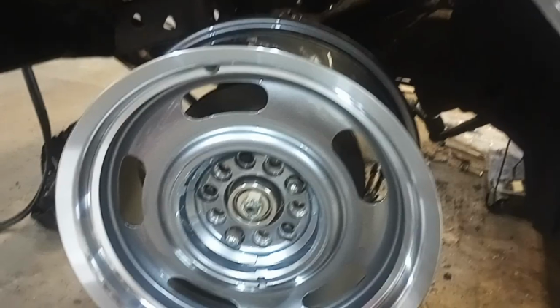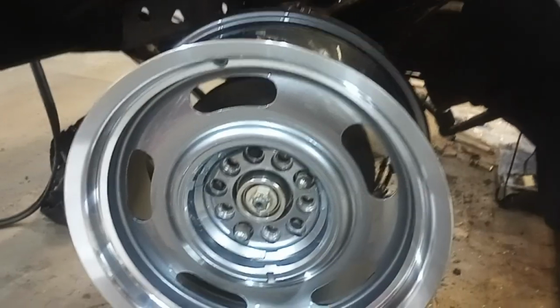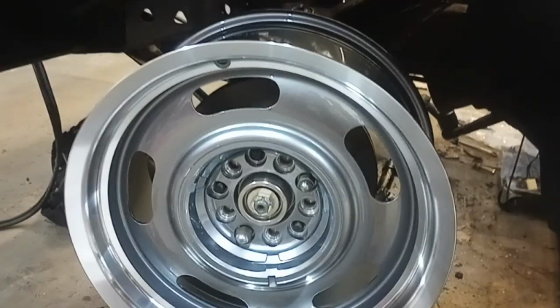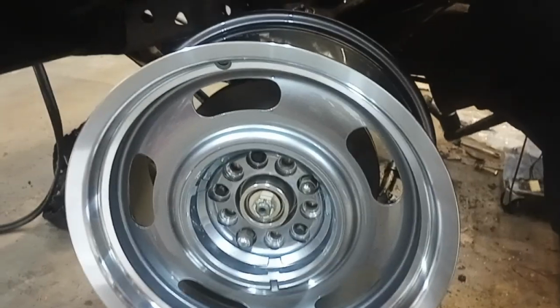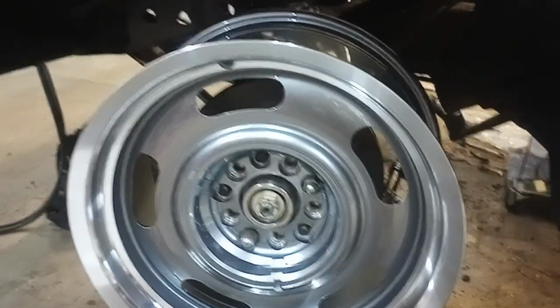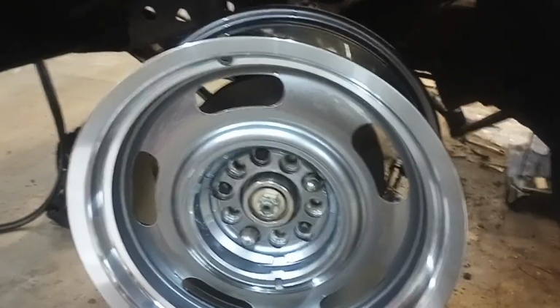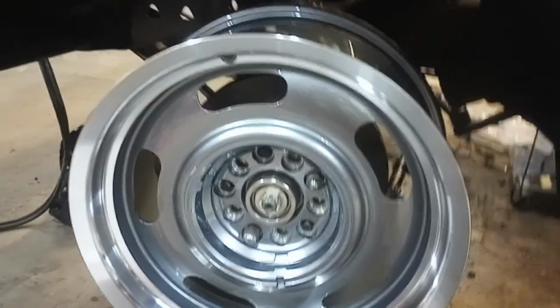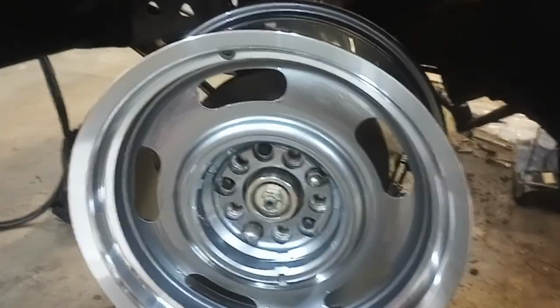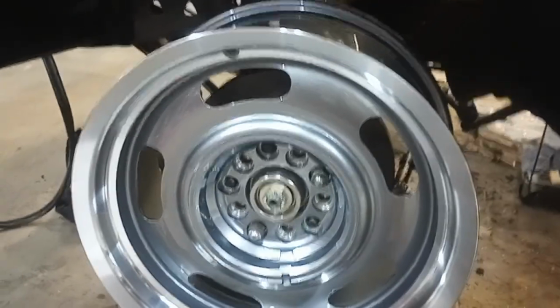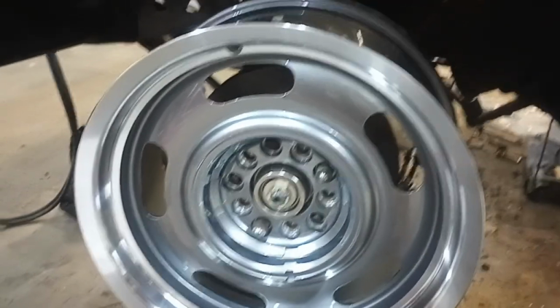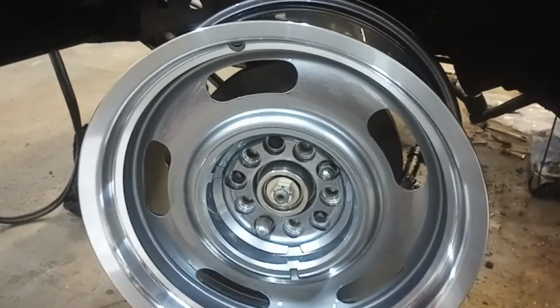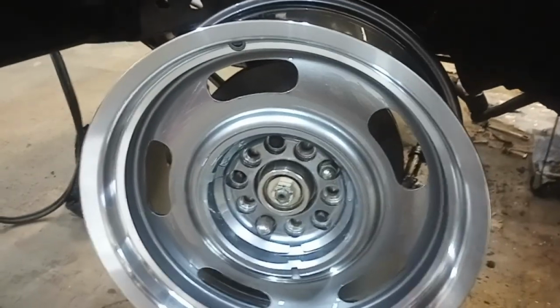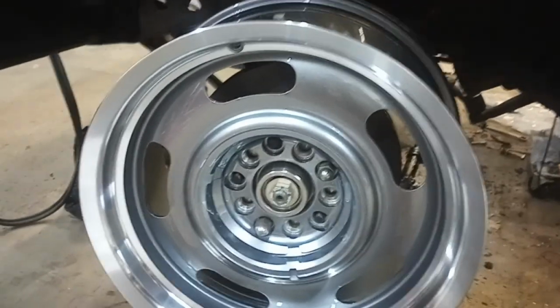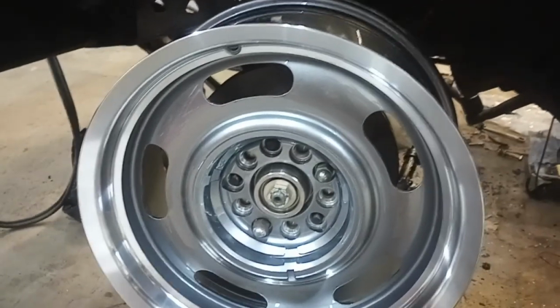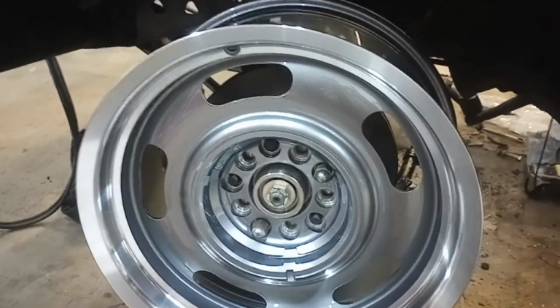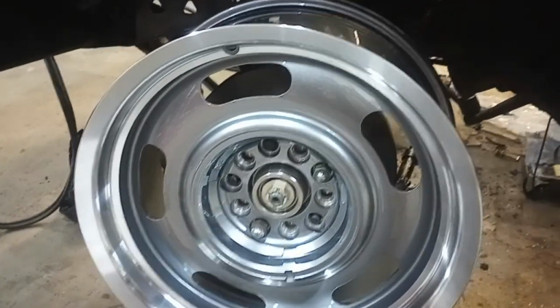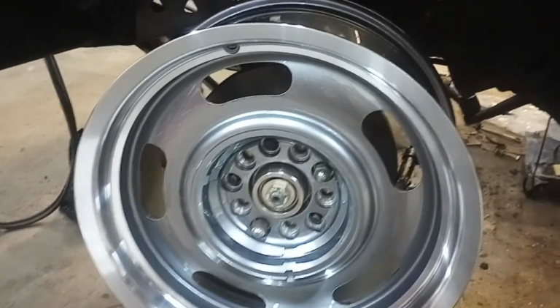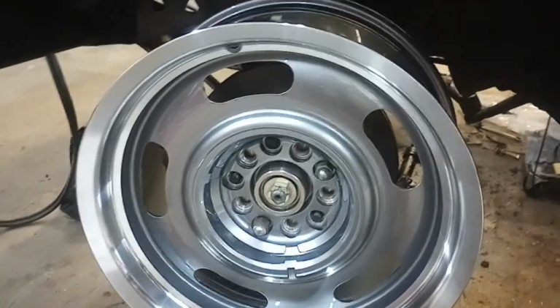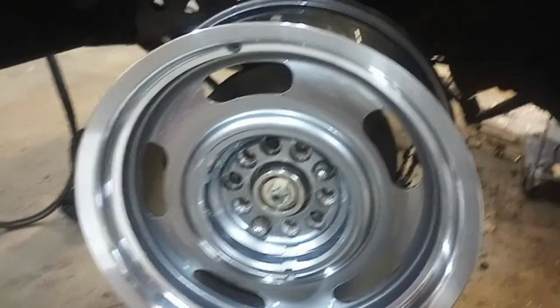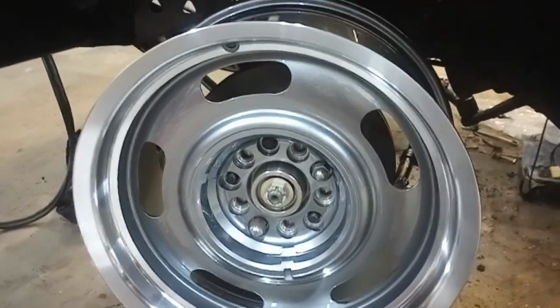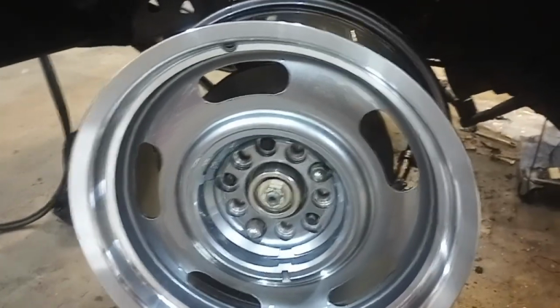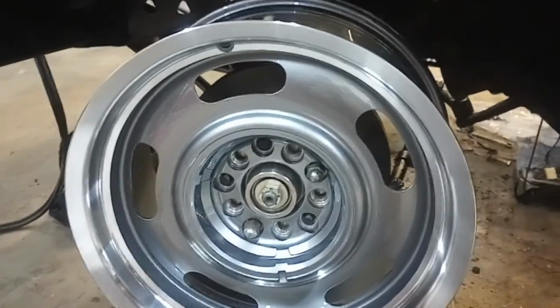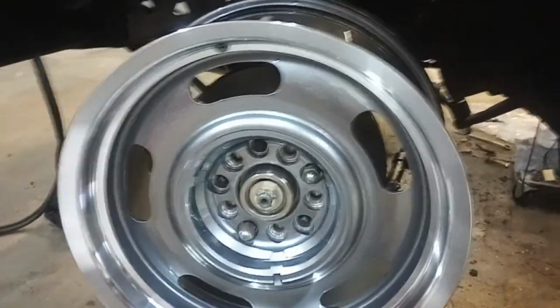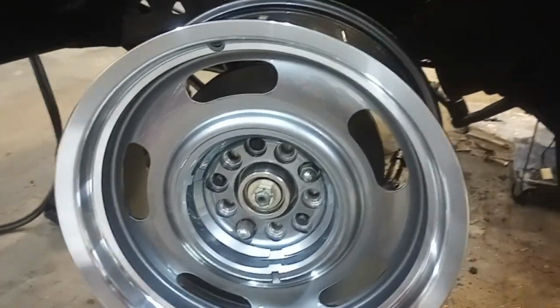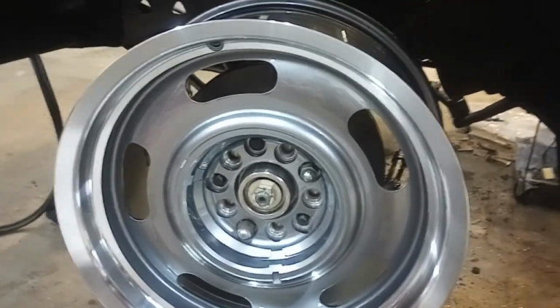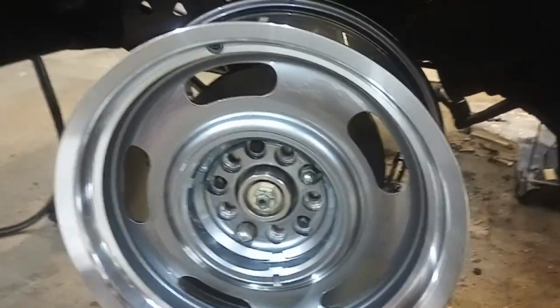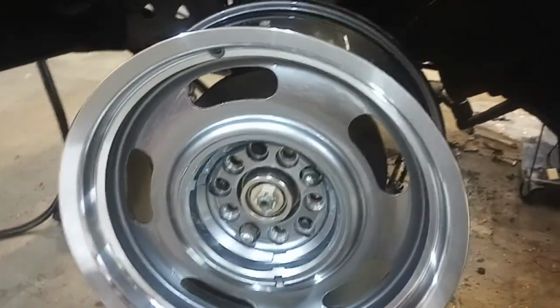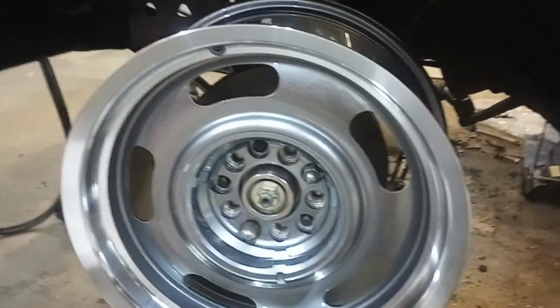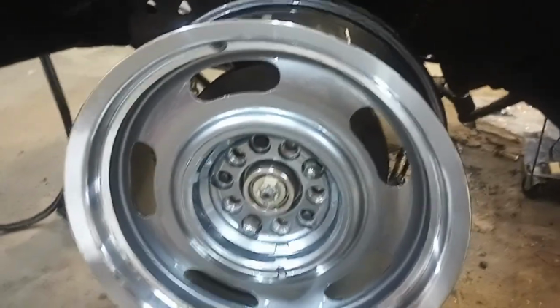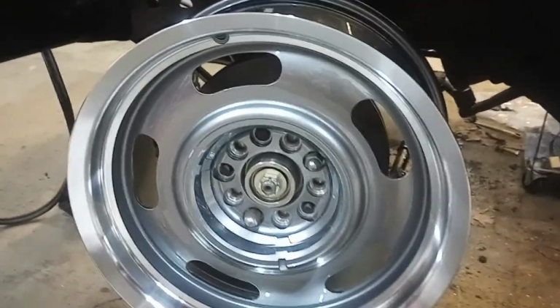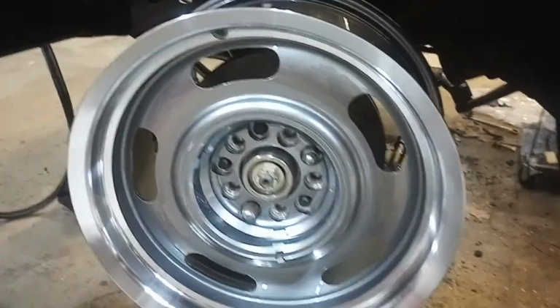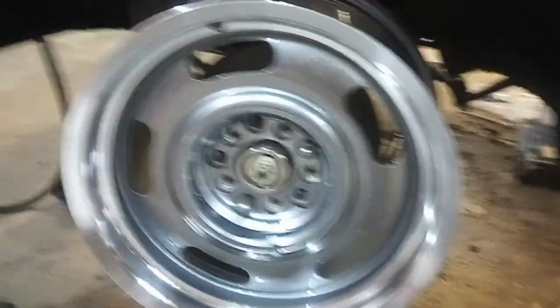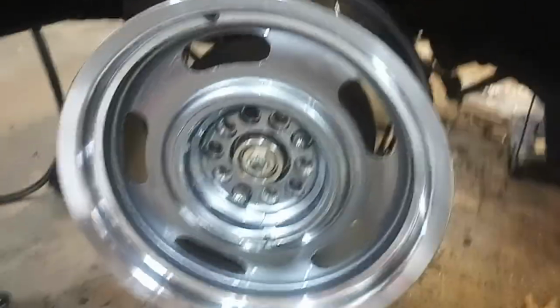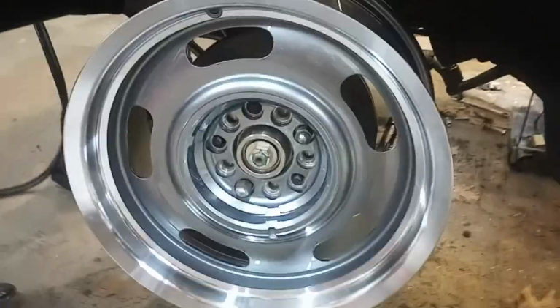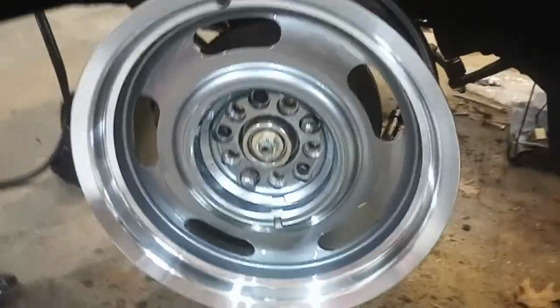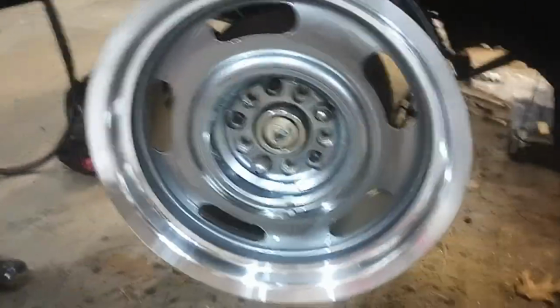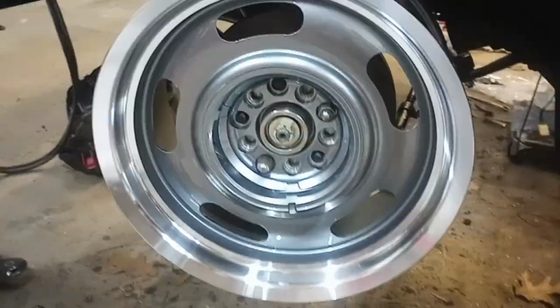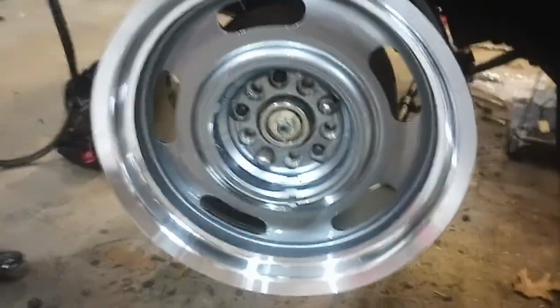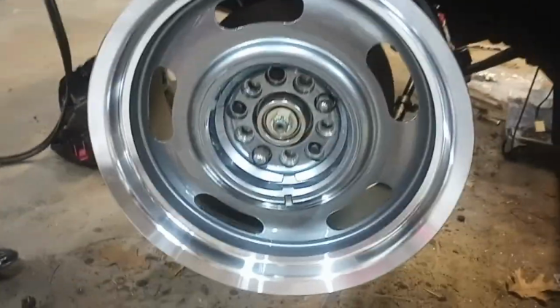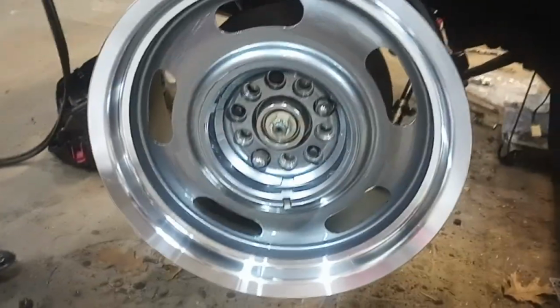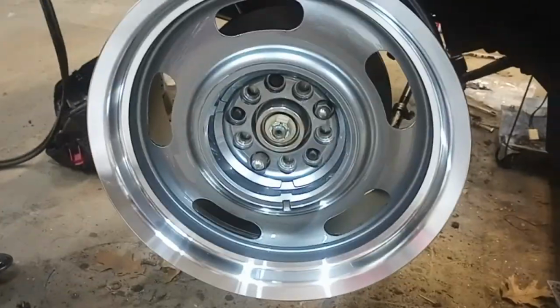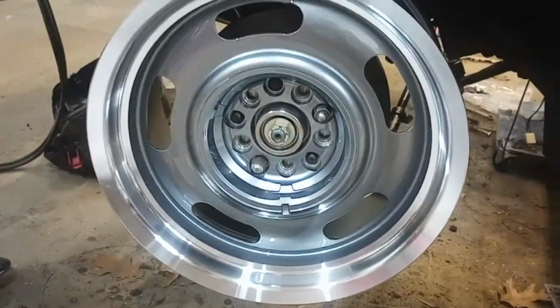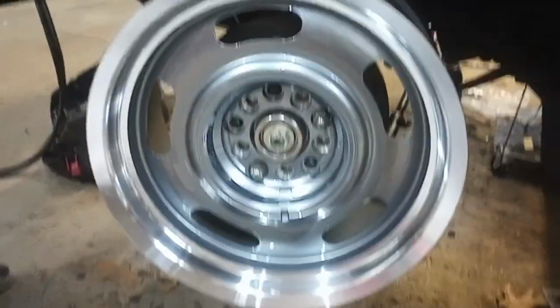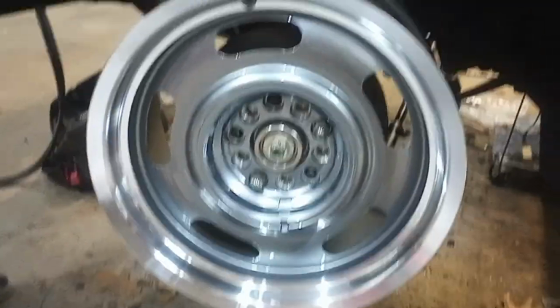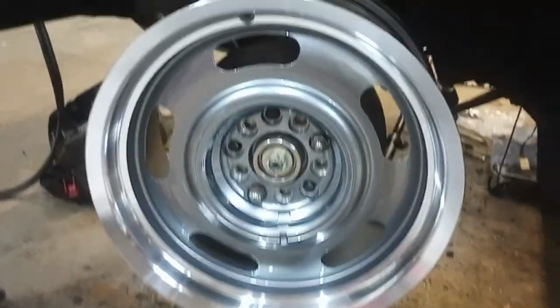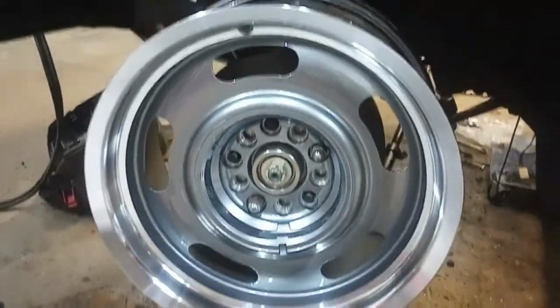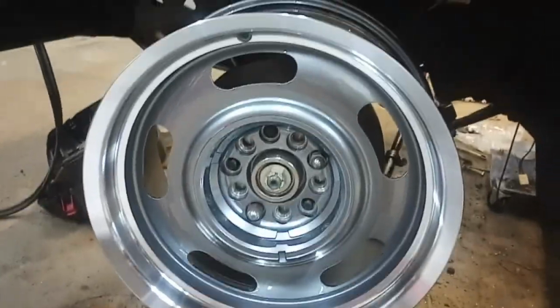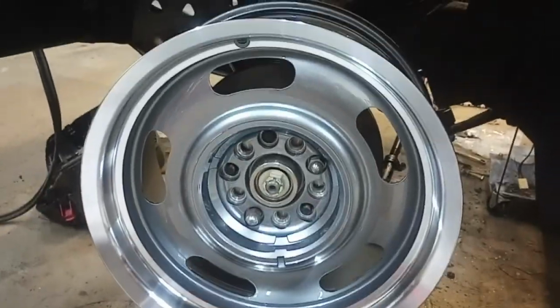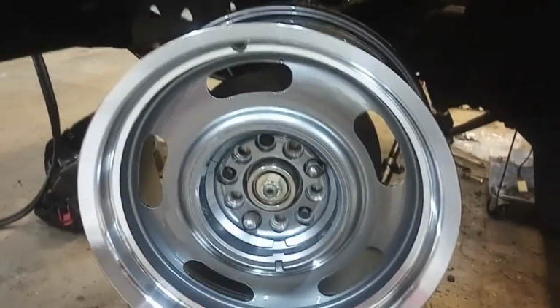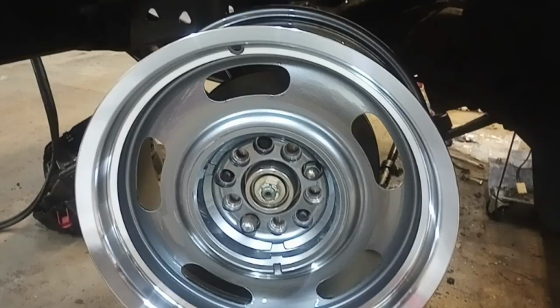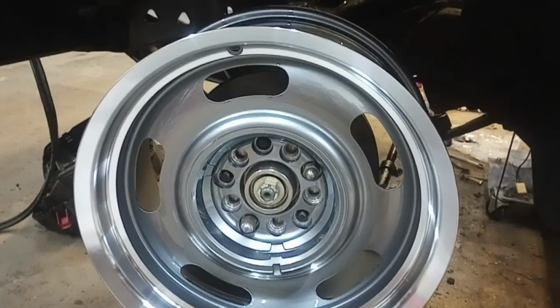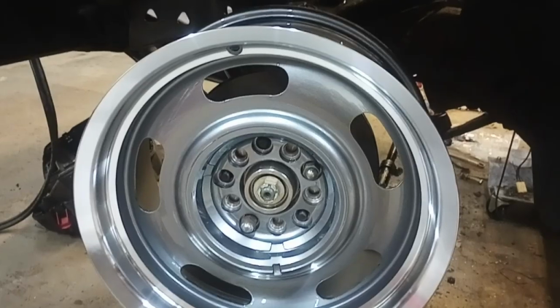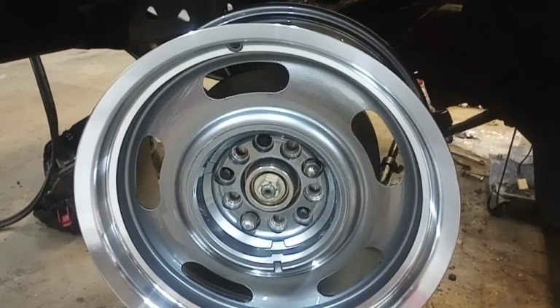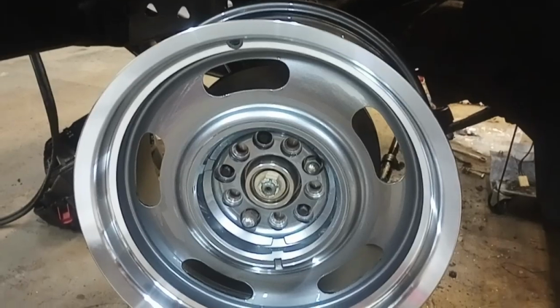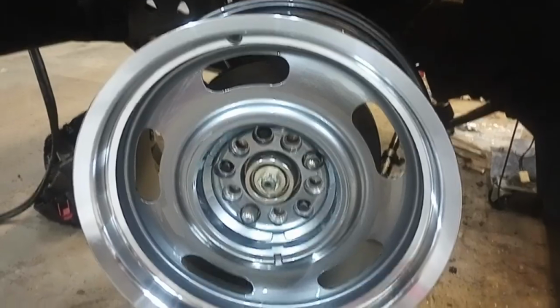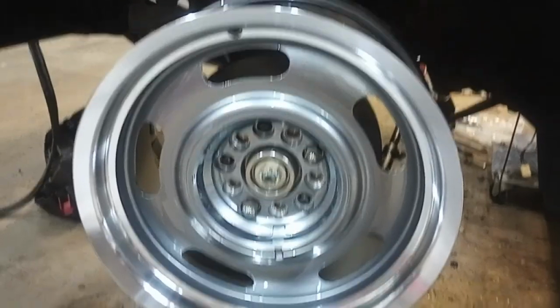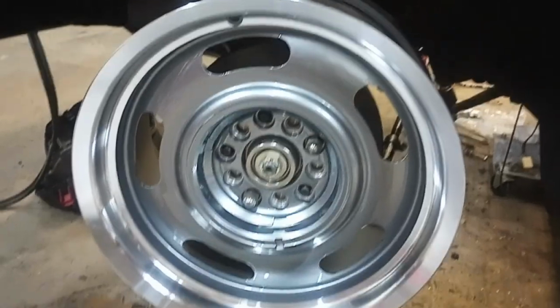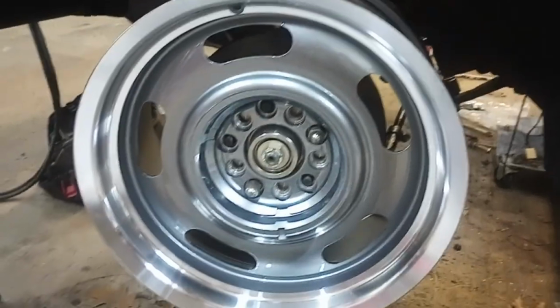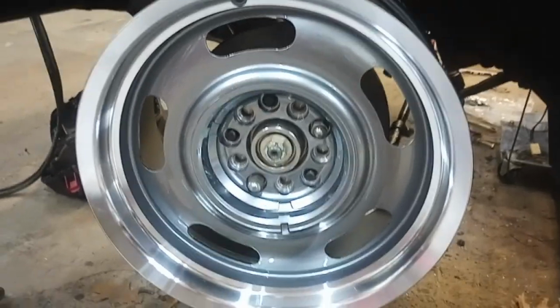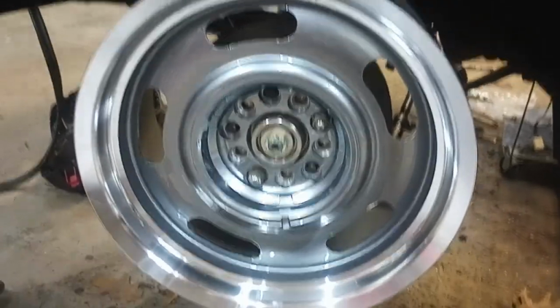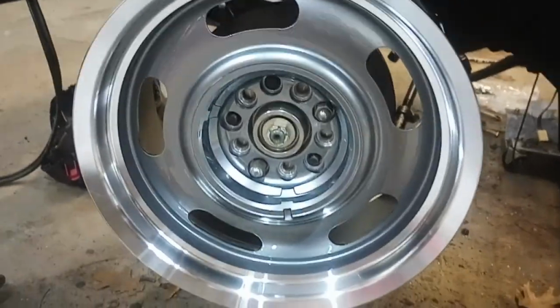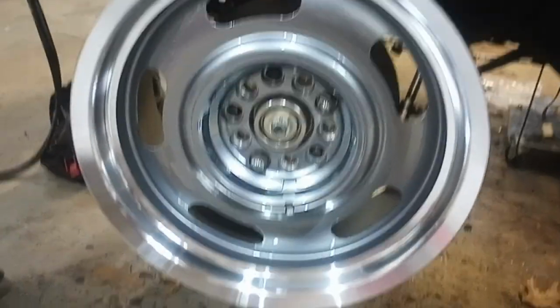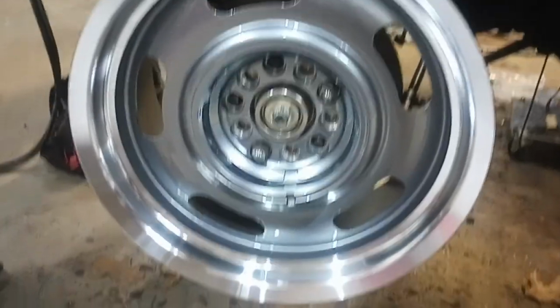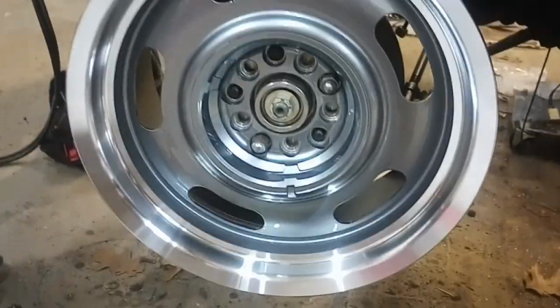Hi everybody, welcome back to the workshop. Today I'm going to talk about my endeavor of picking out custom wheels.